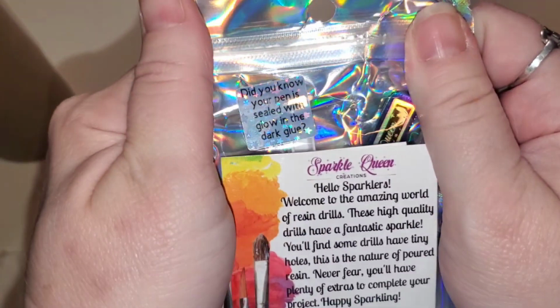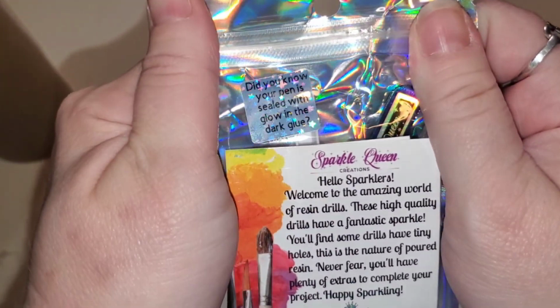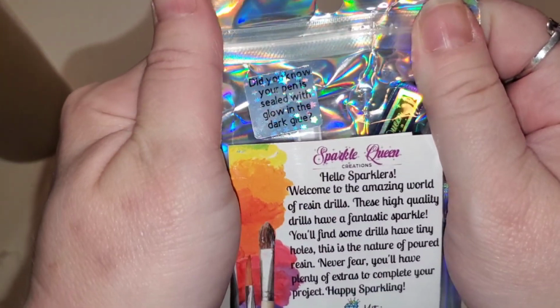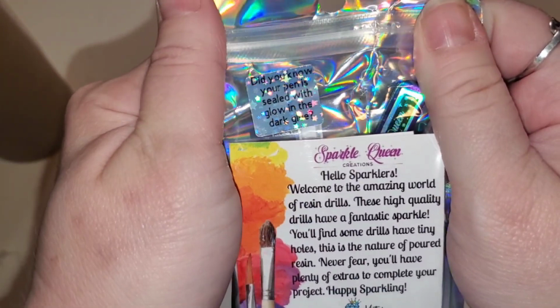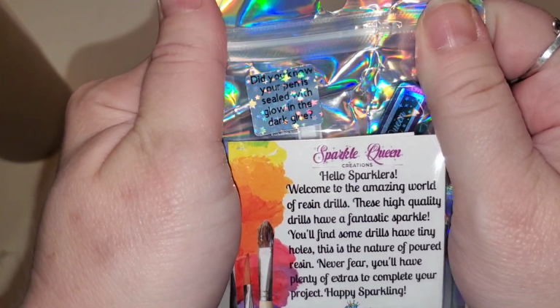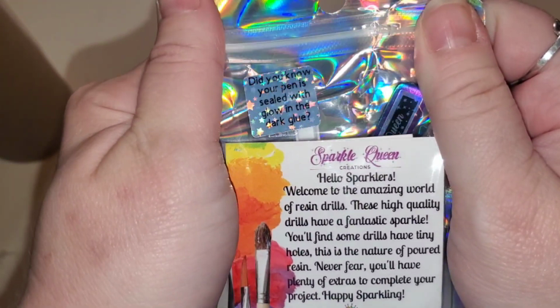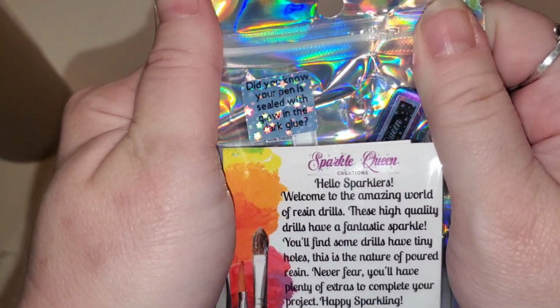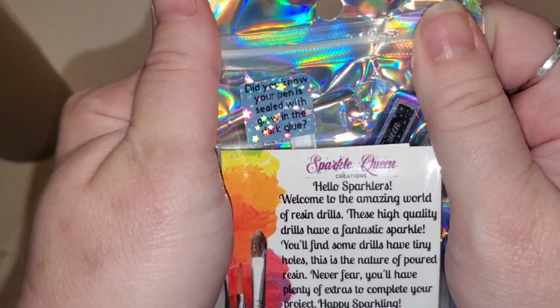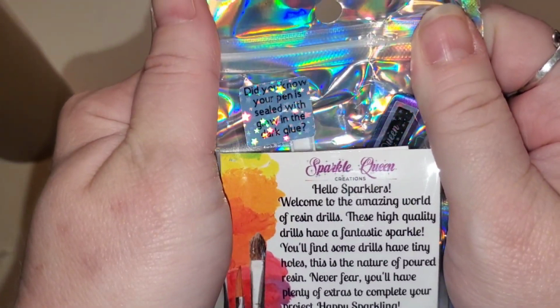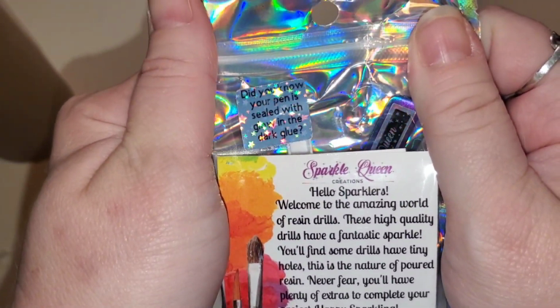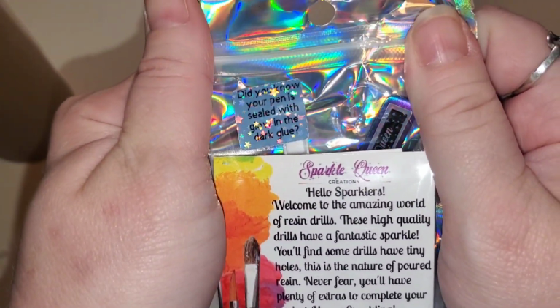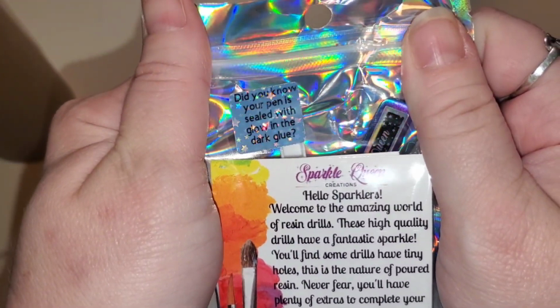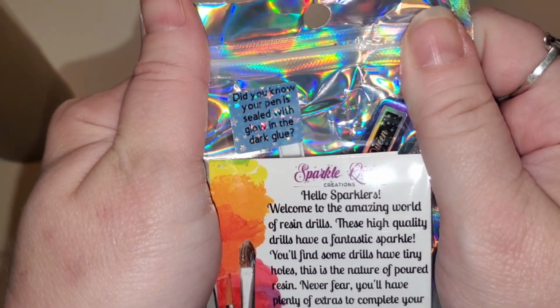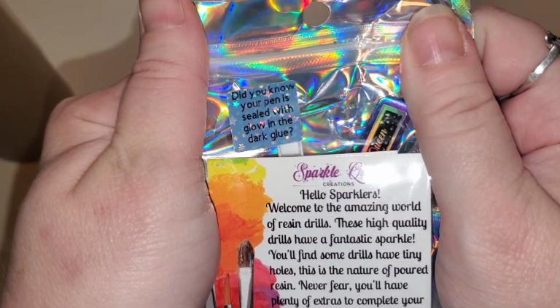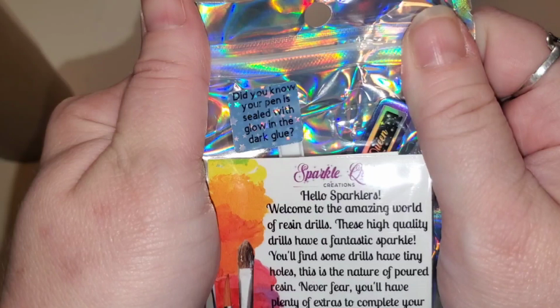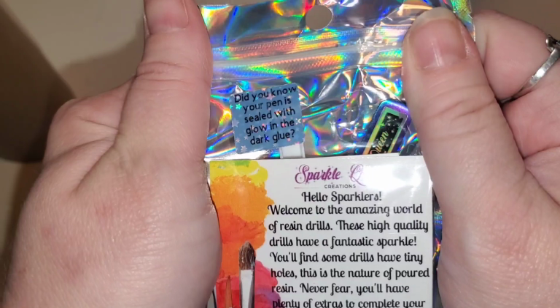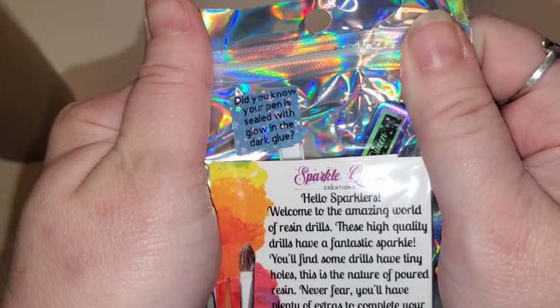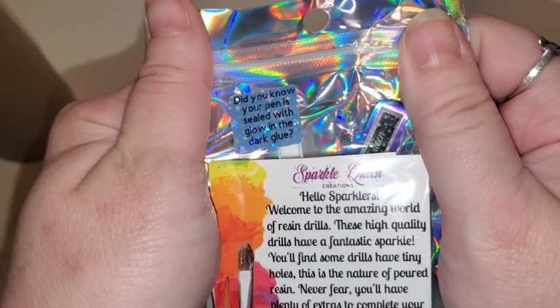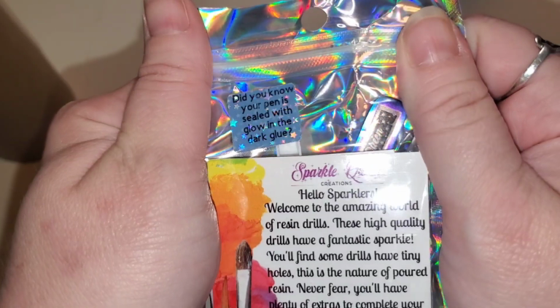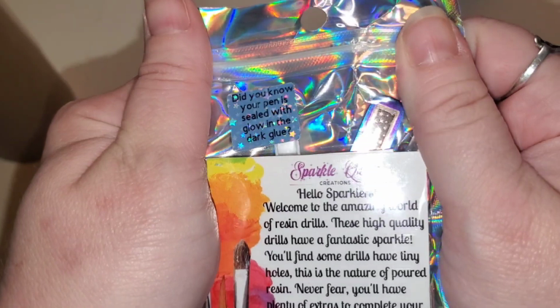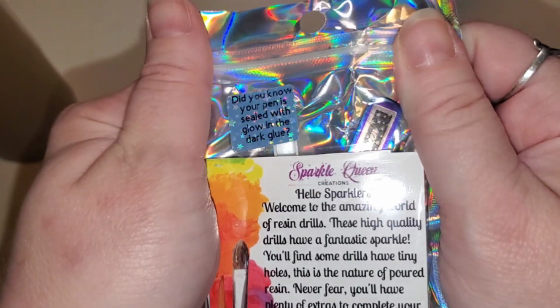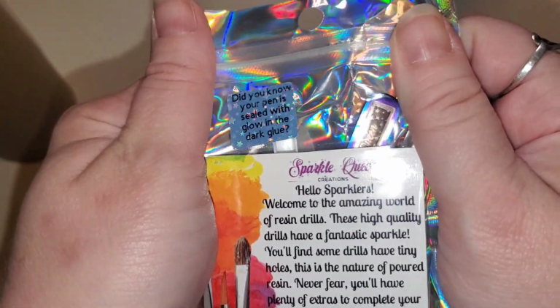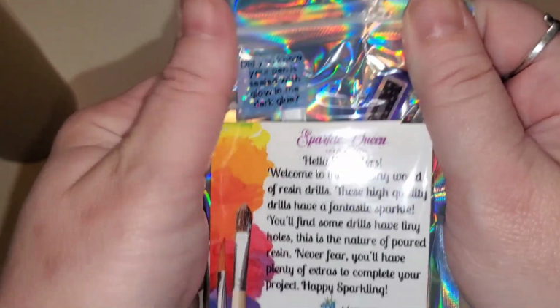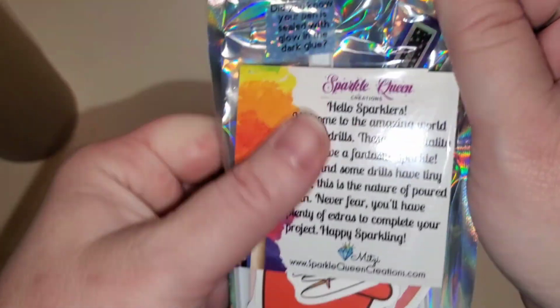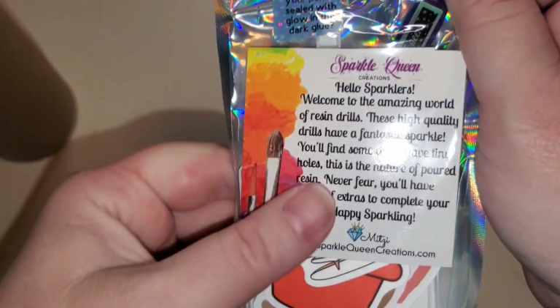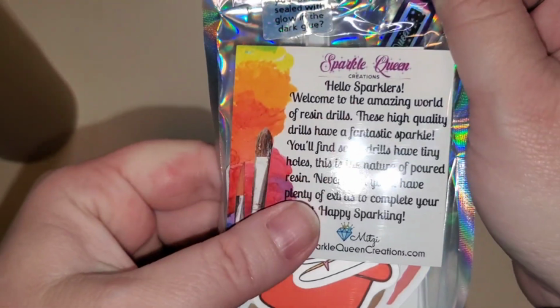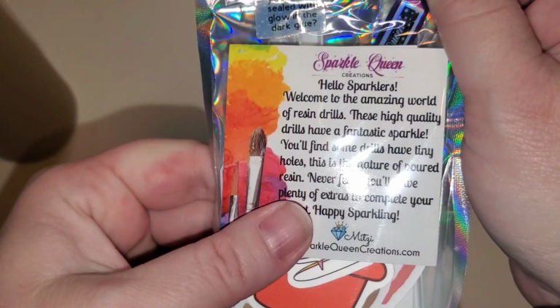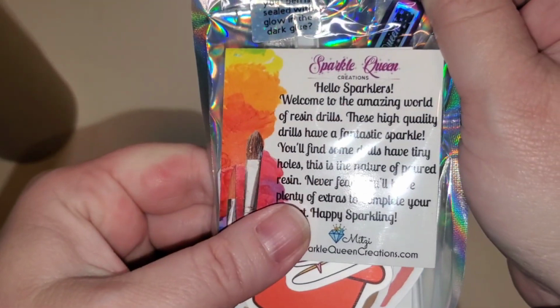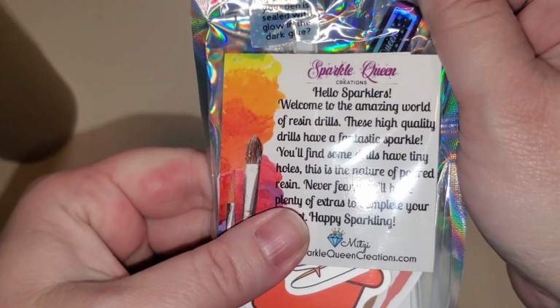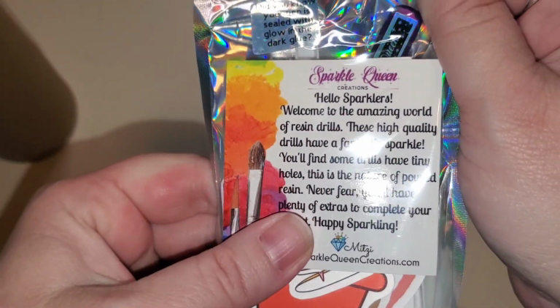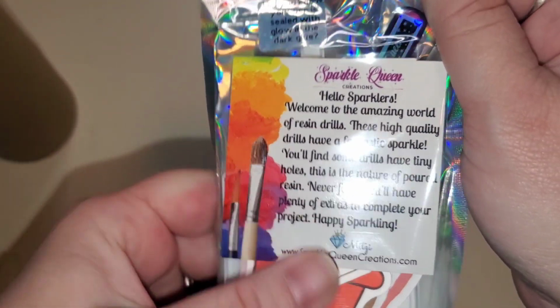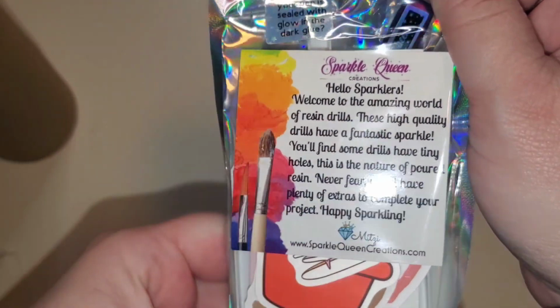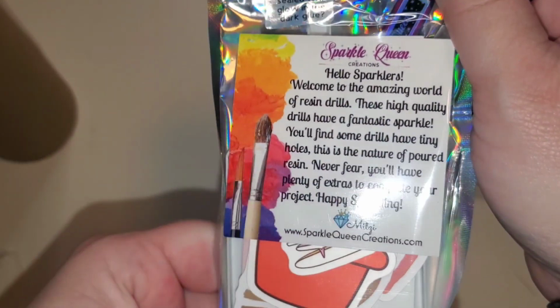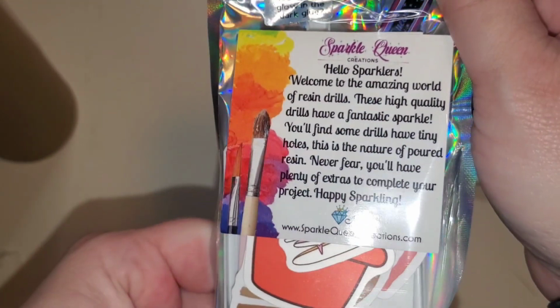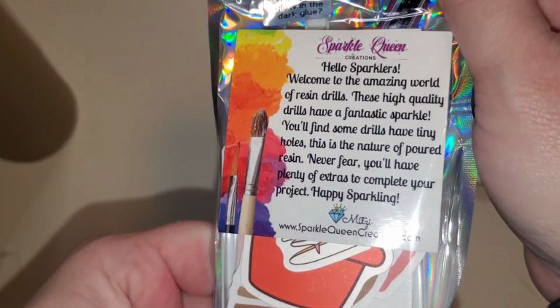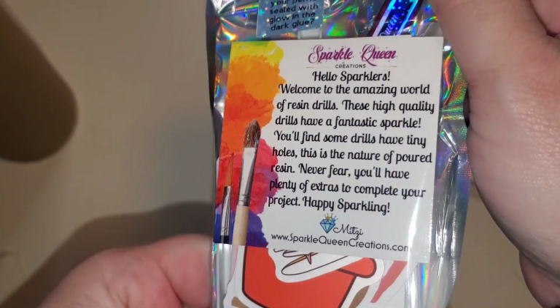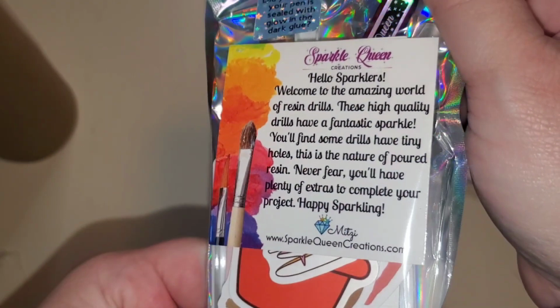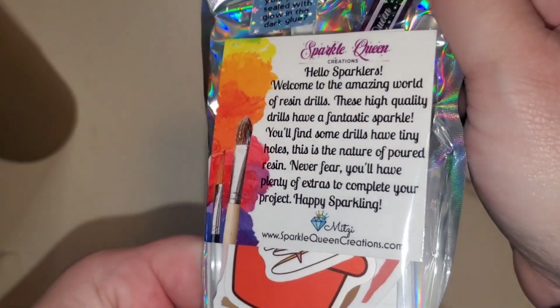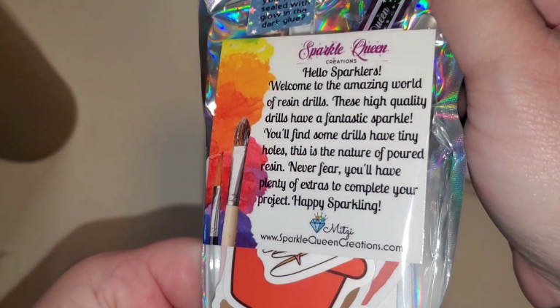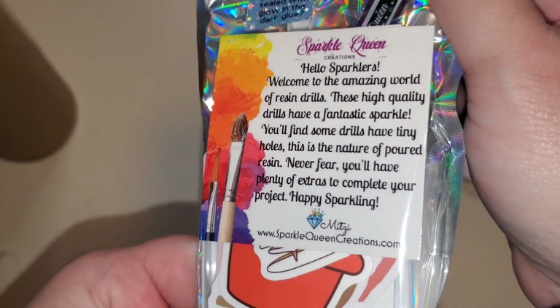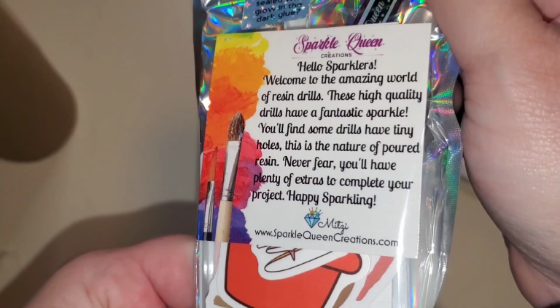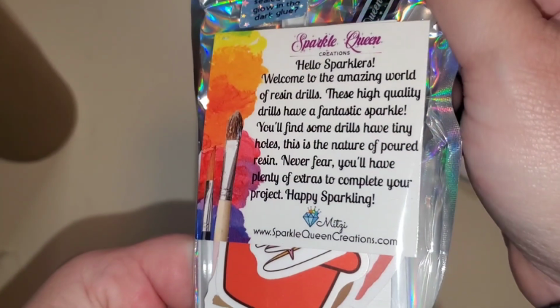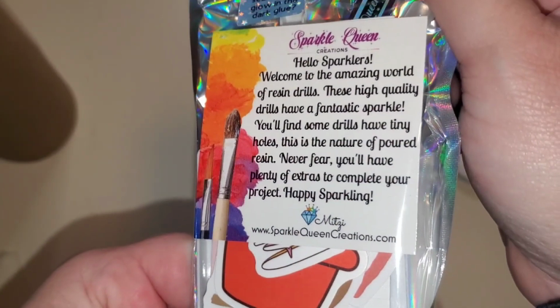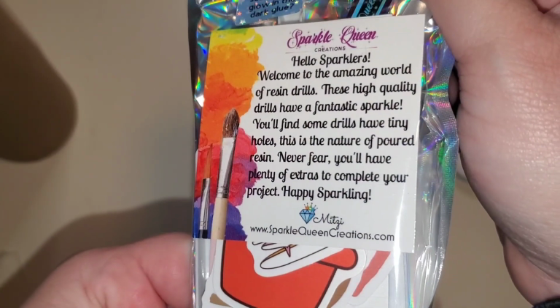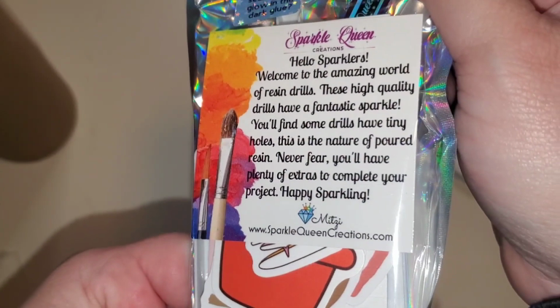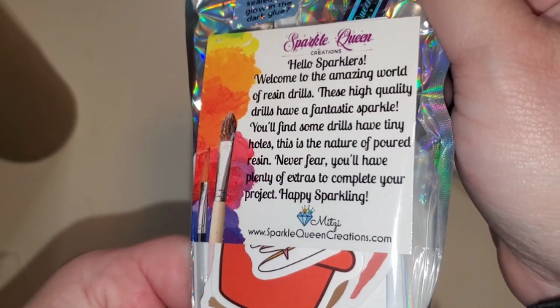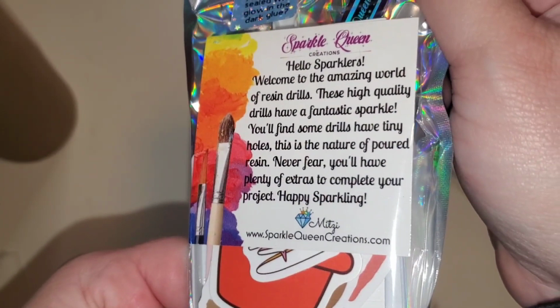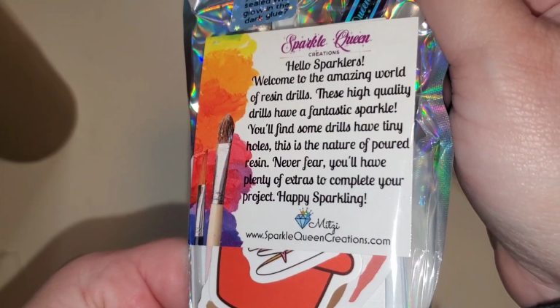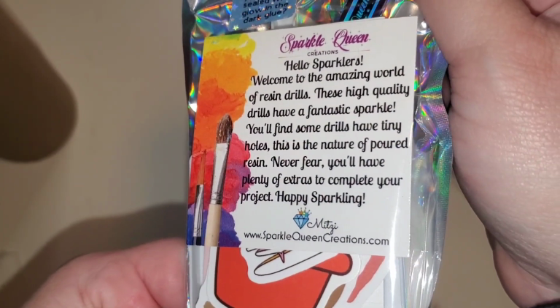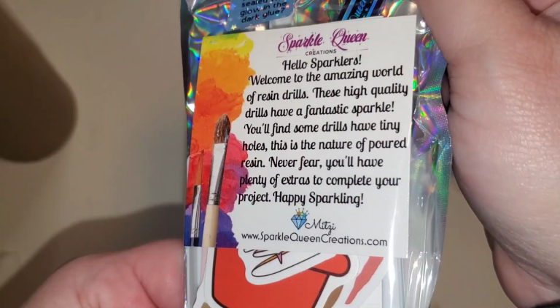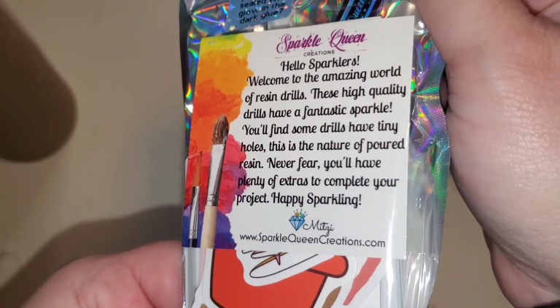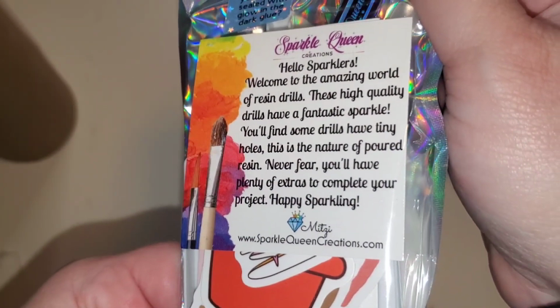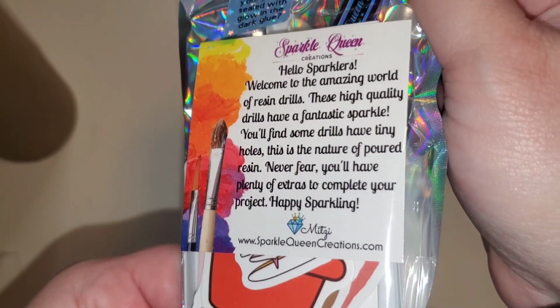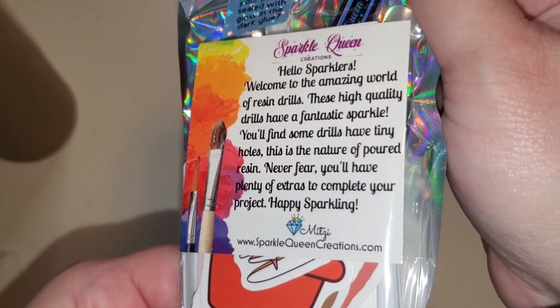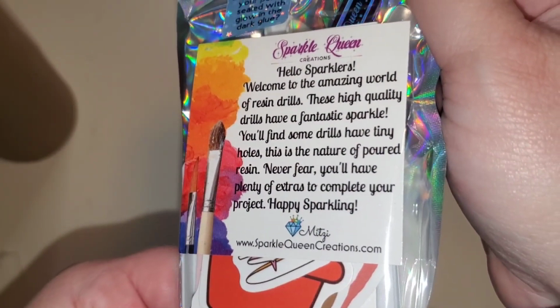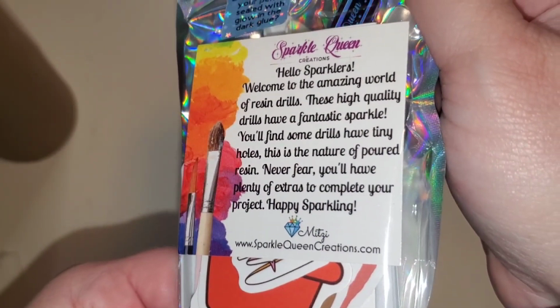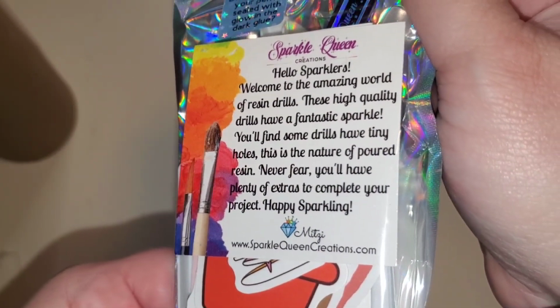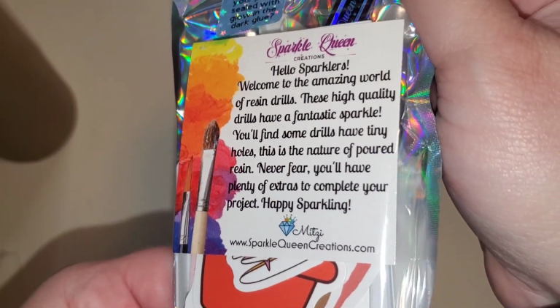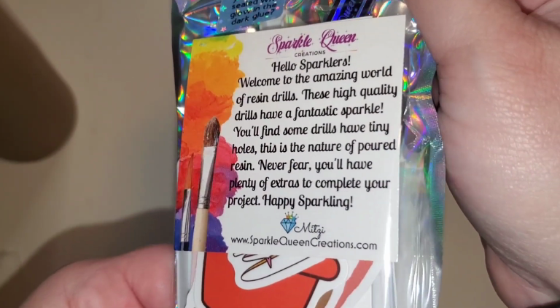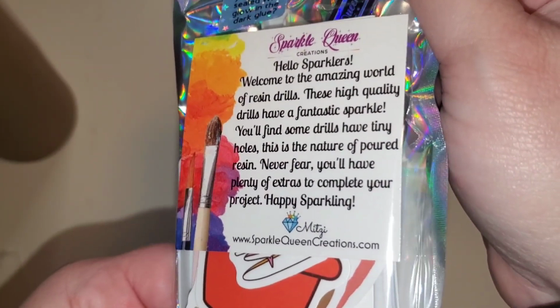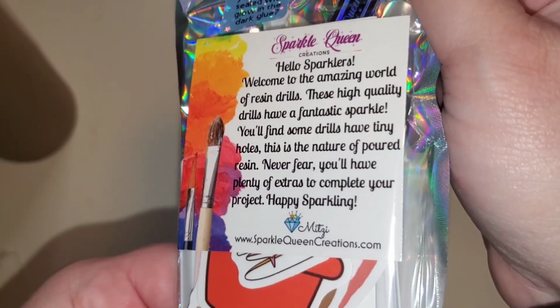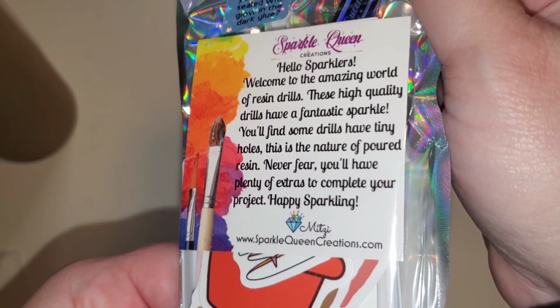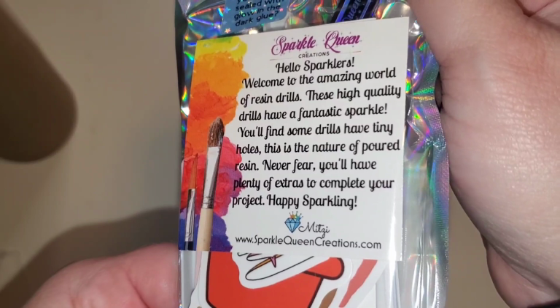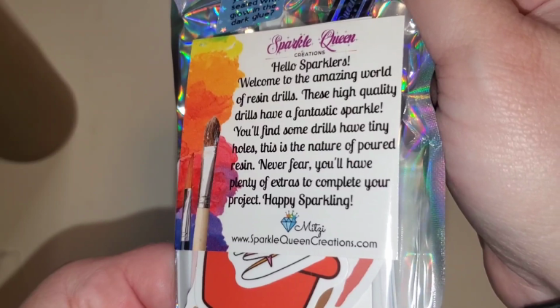Did you know your pen is sealed with glow in the dark glue? Hello, sparklers — welcome to the amazing world of resin drills.